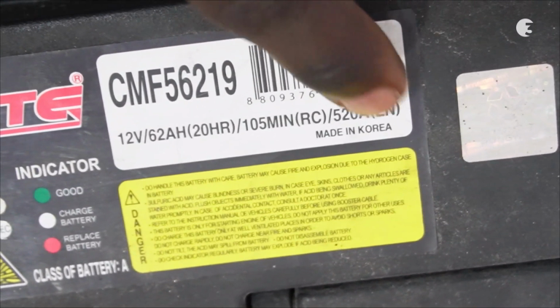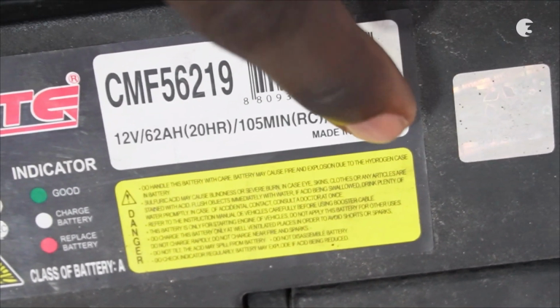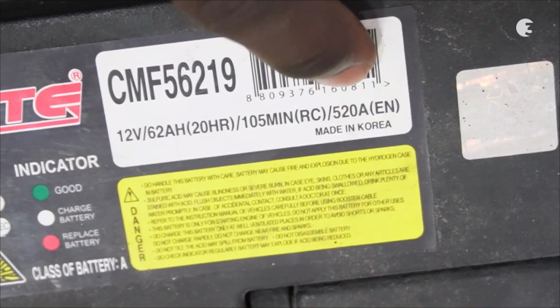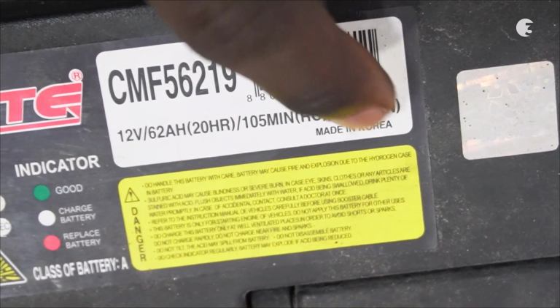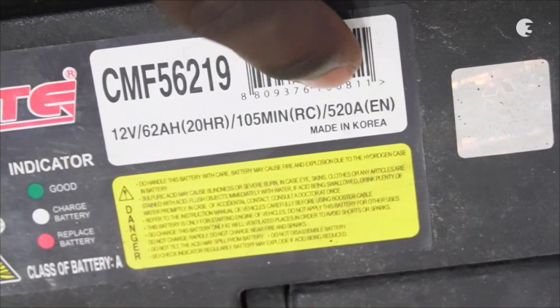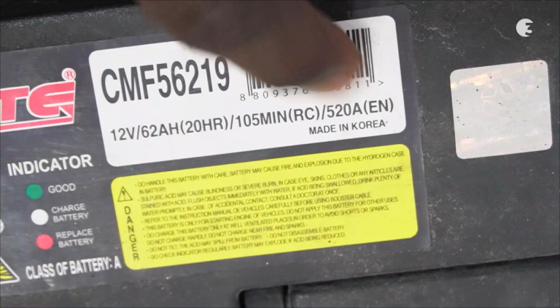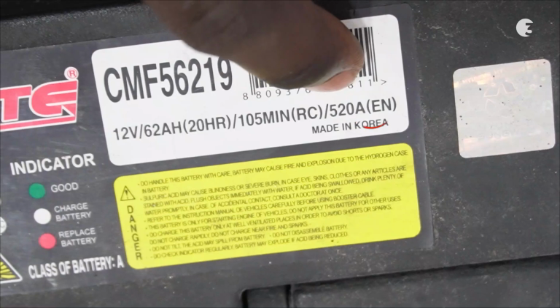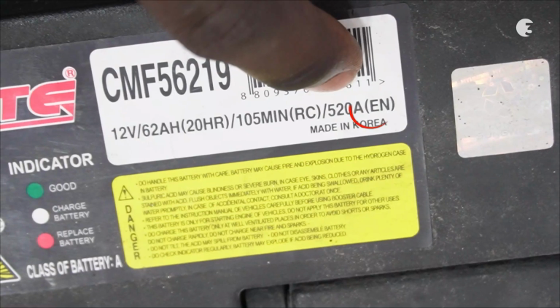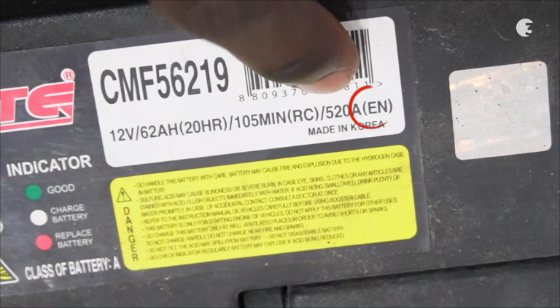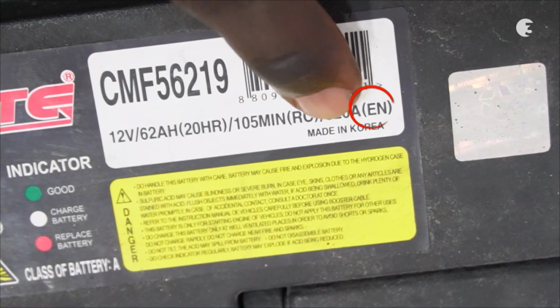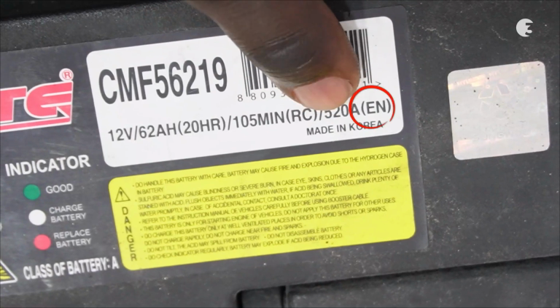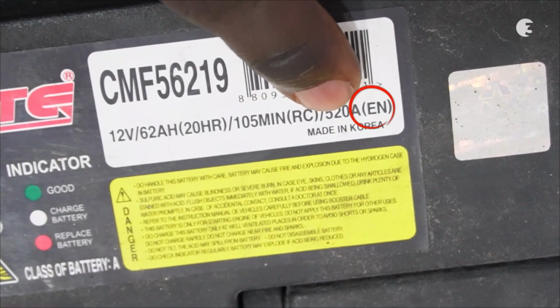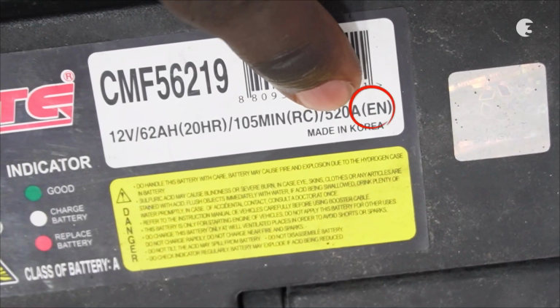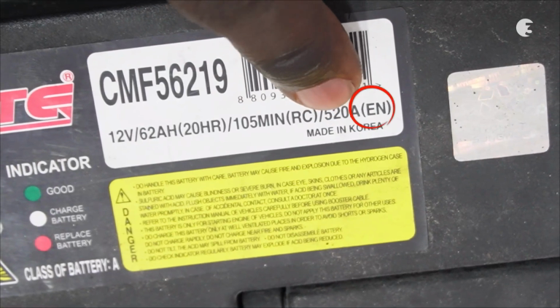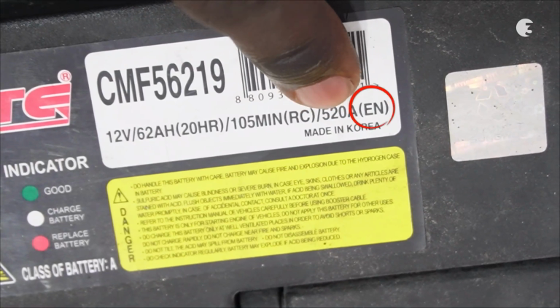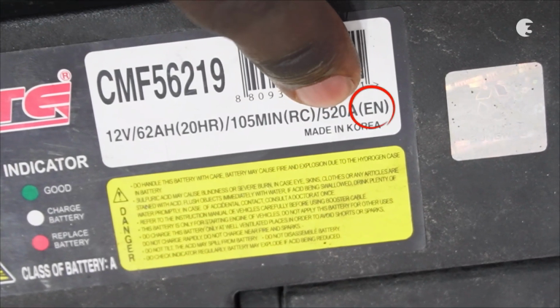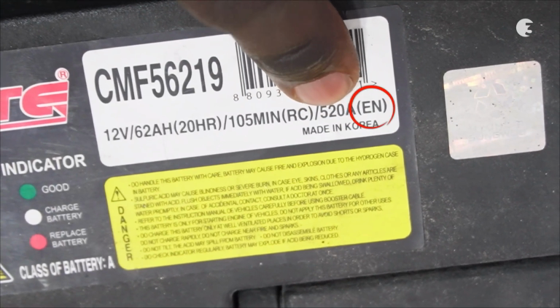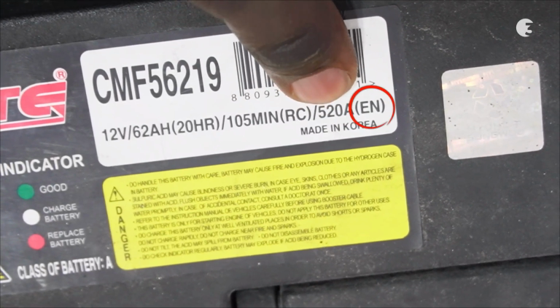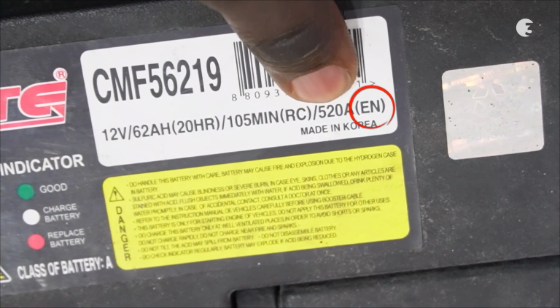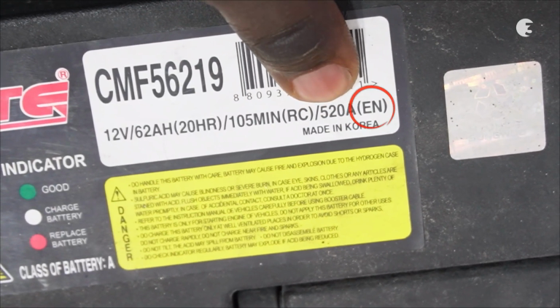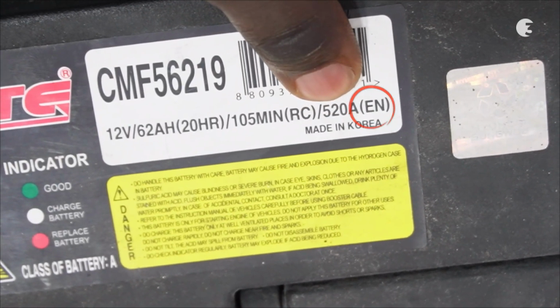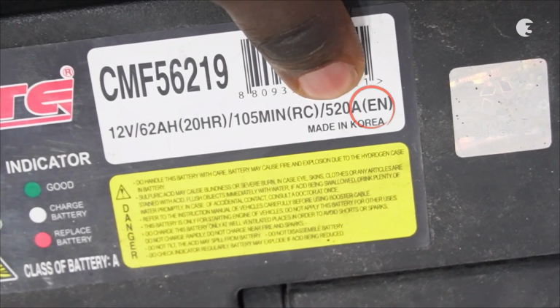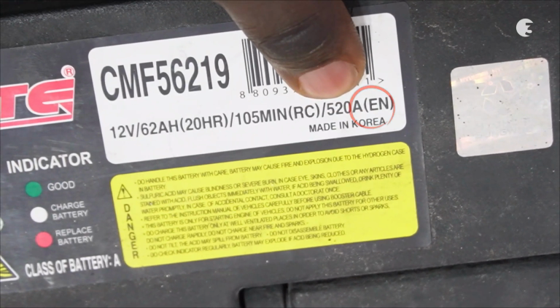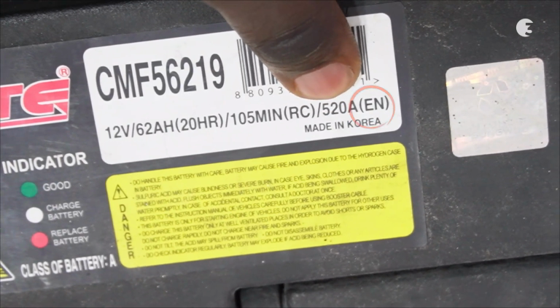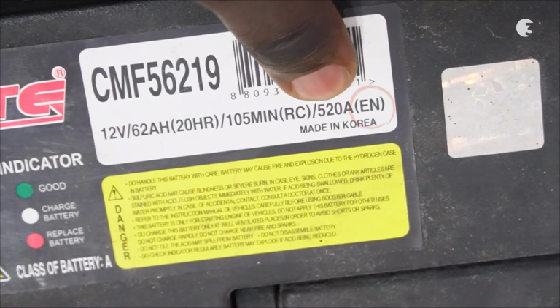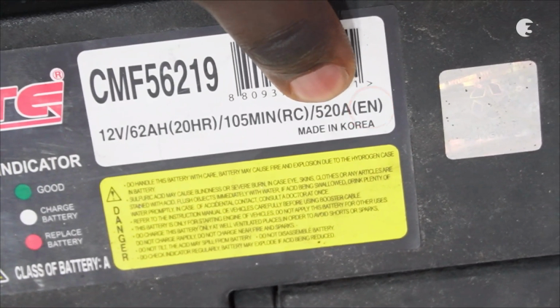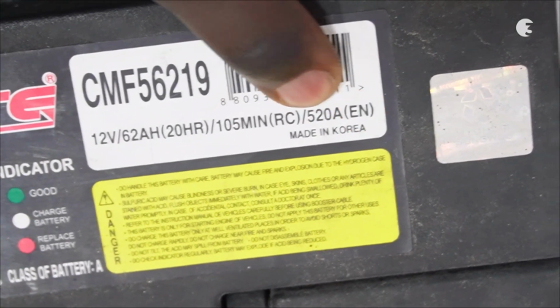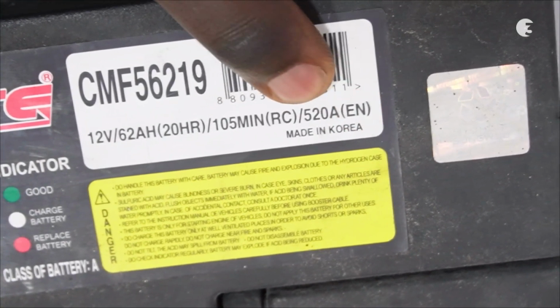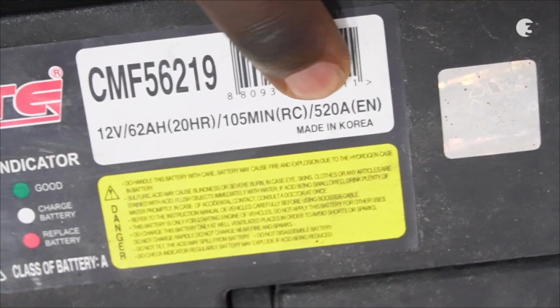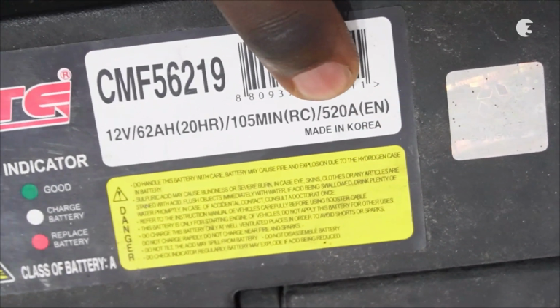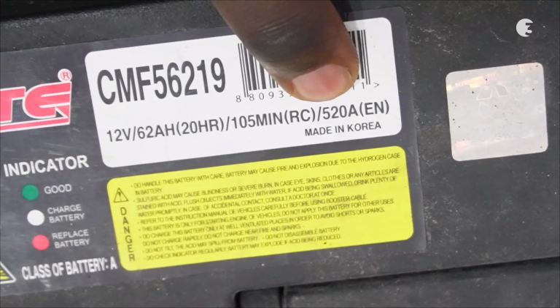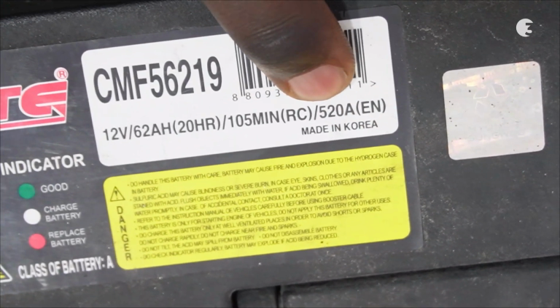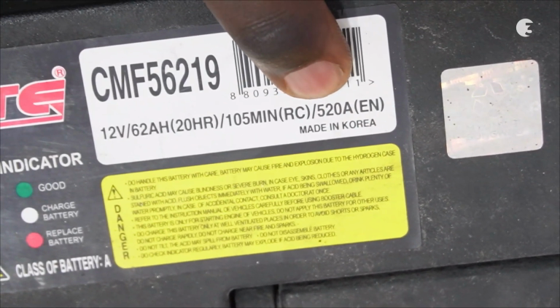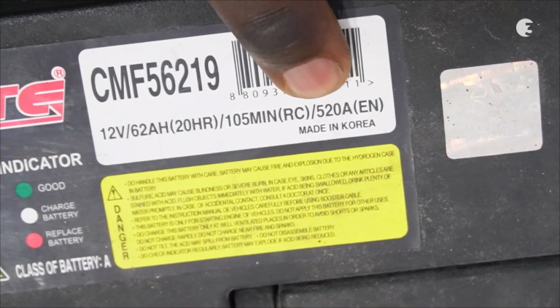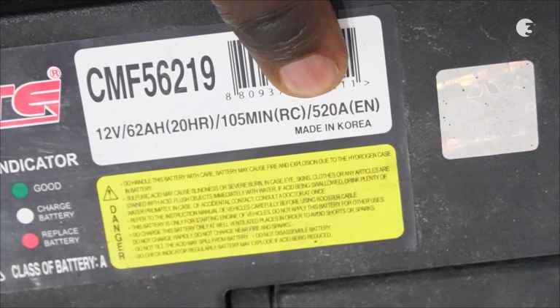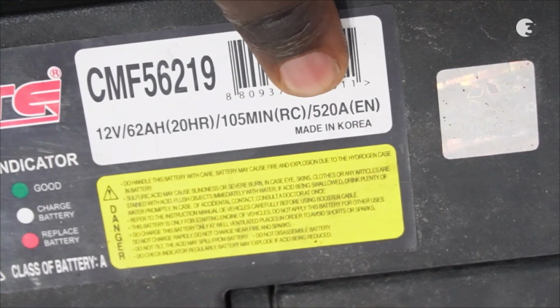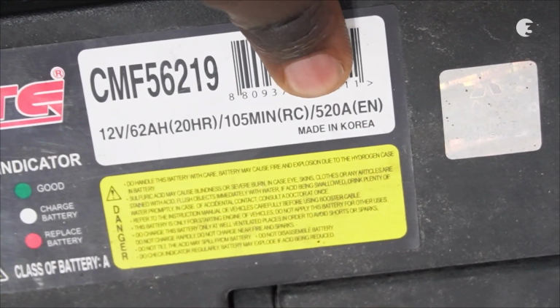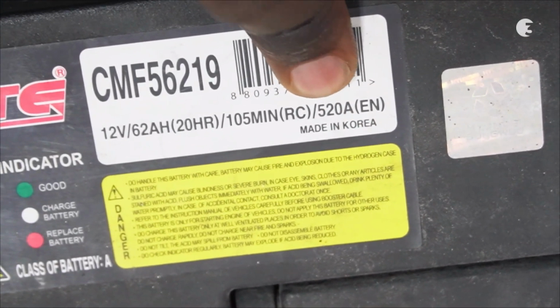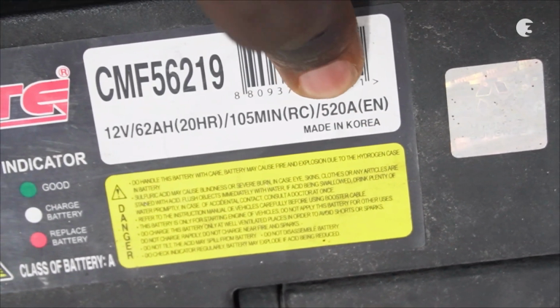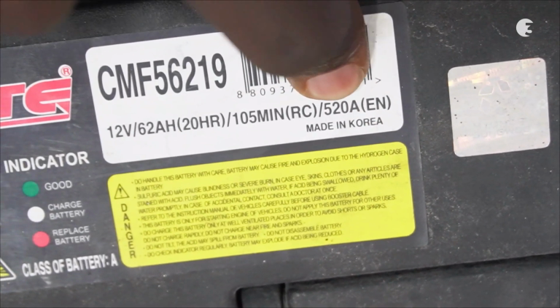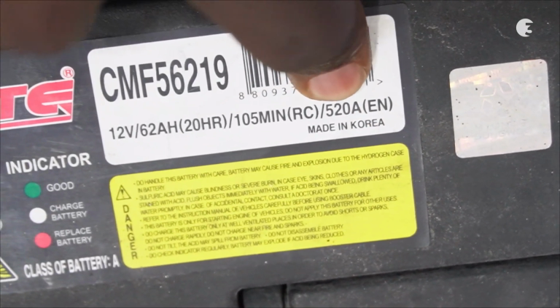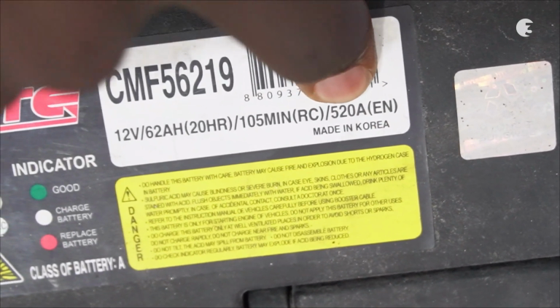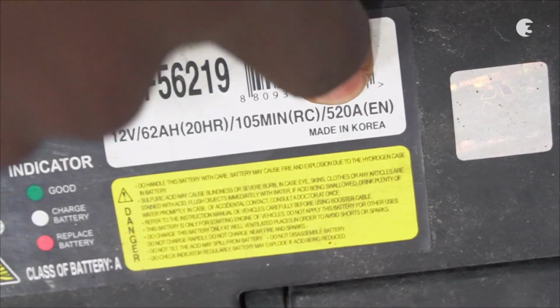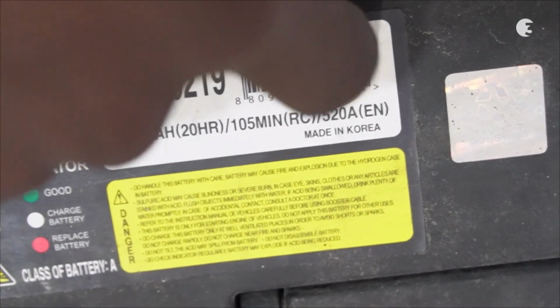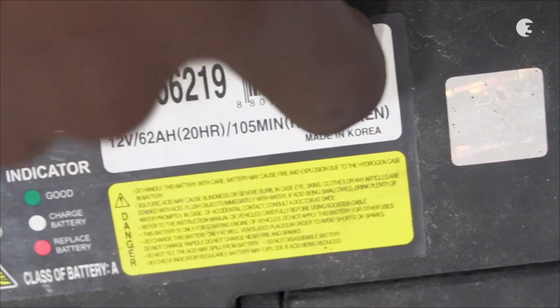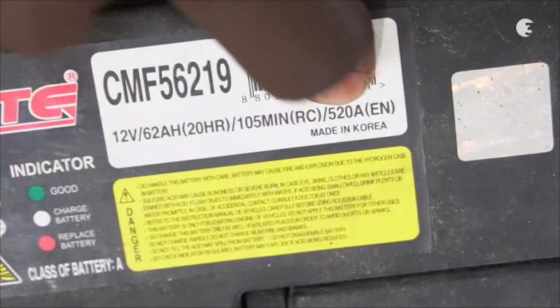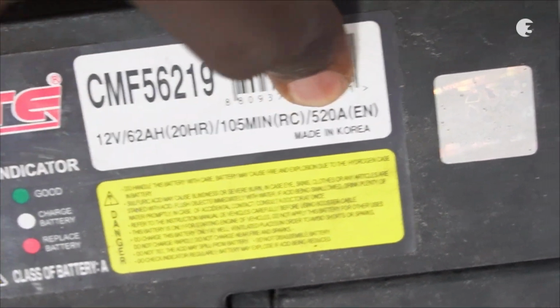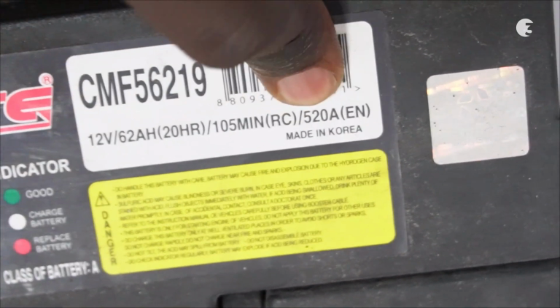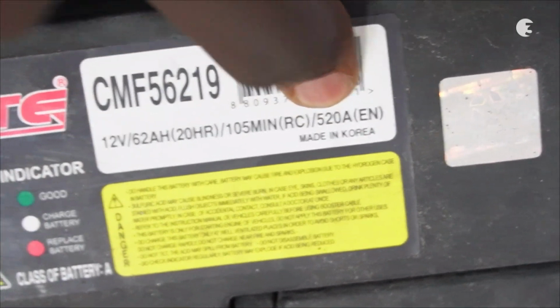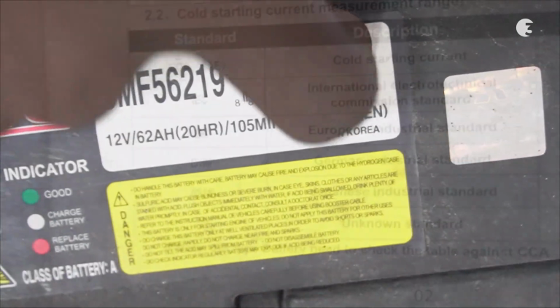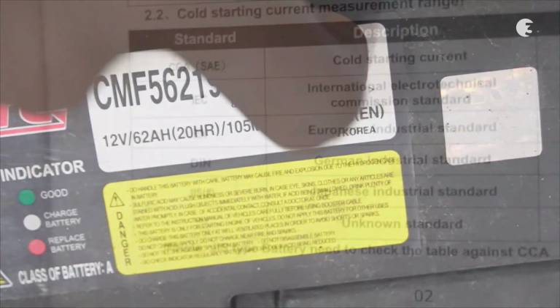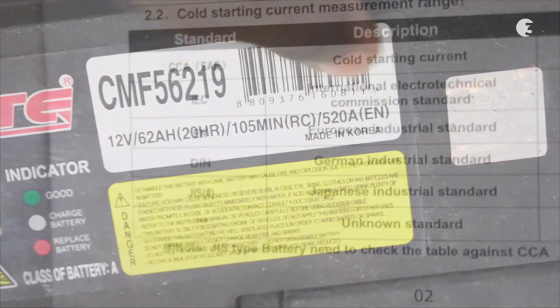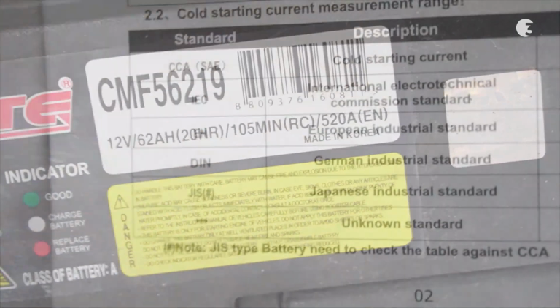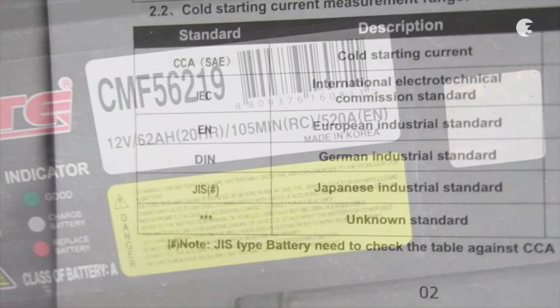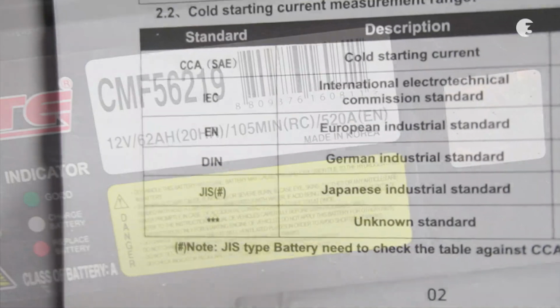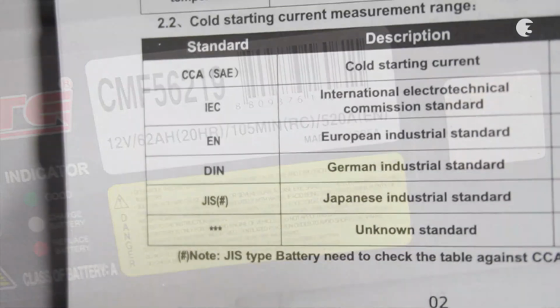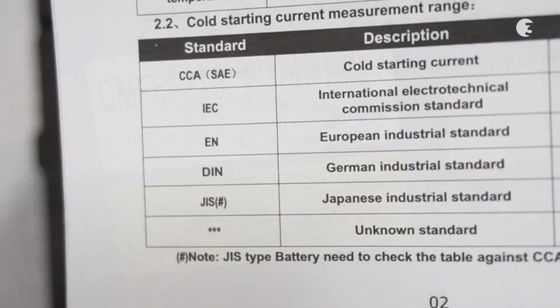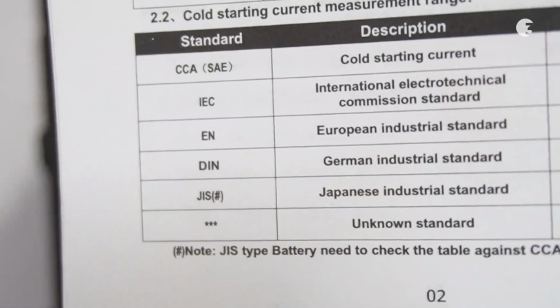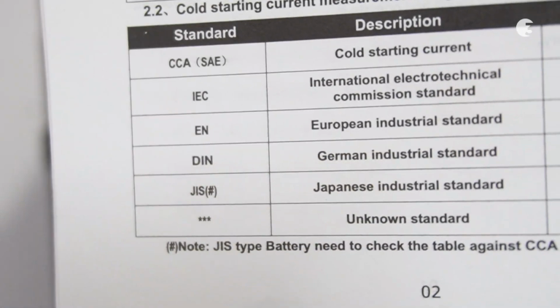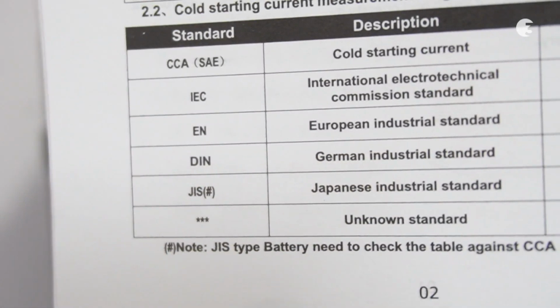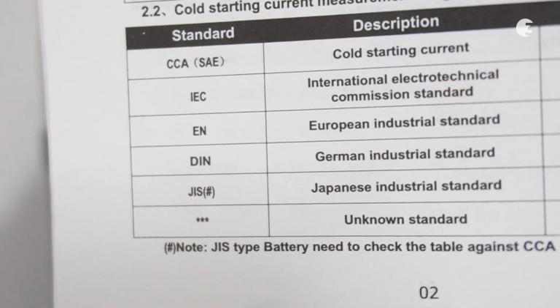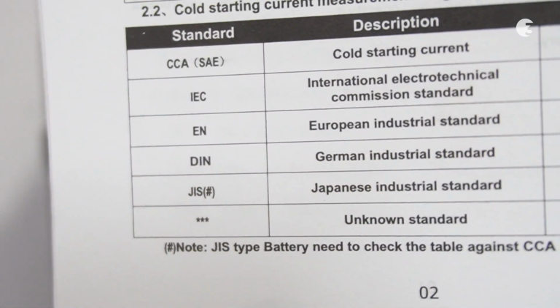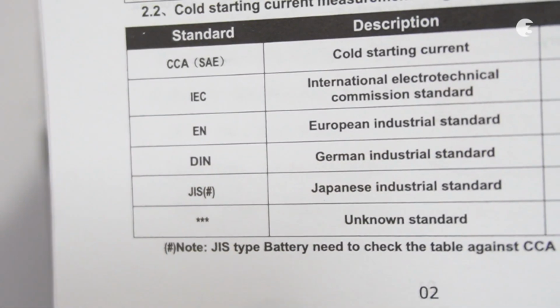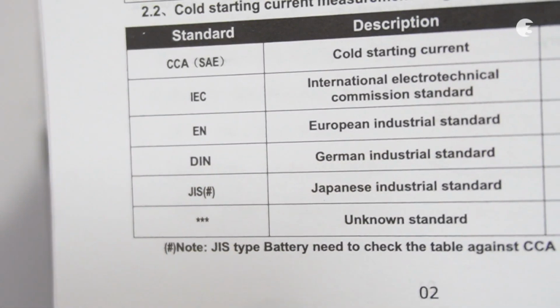Right next to it is the battery standard — EN — indicating that this is a European industrial standard battery, as indicated in the manual.